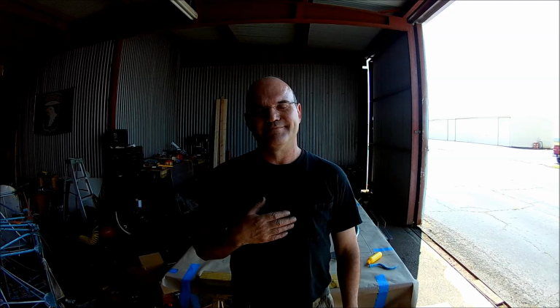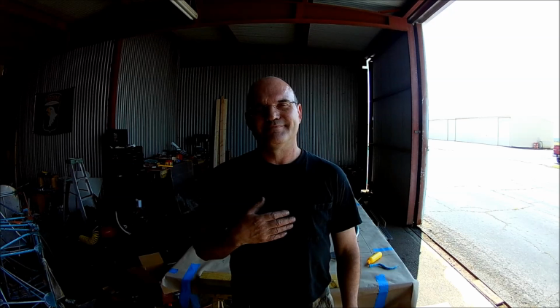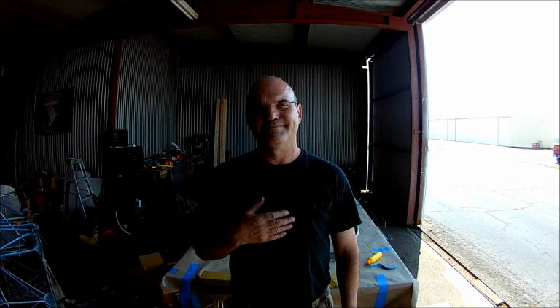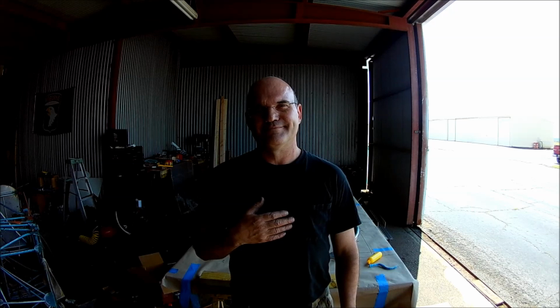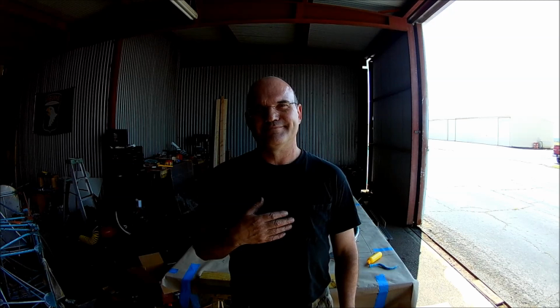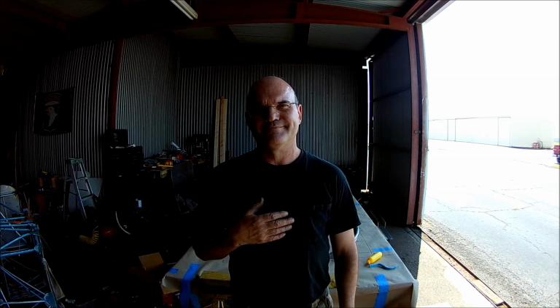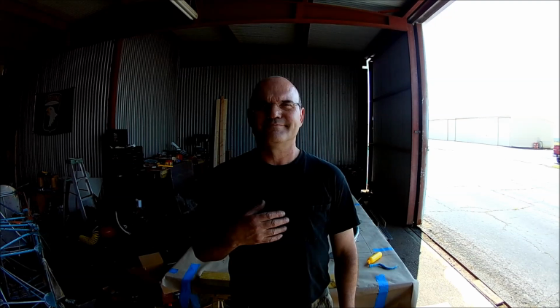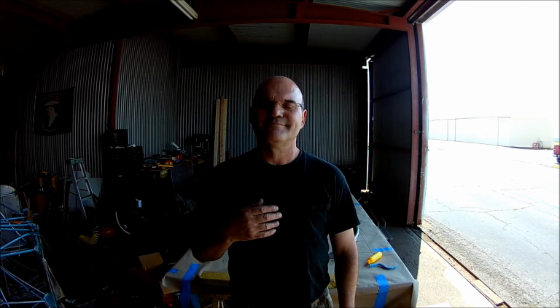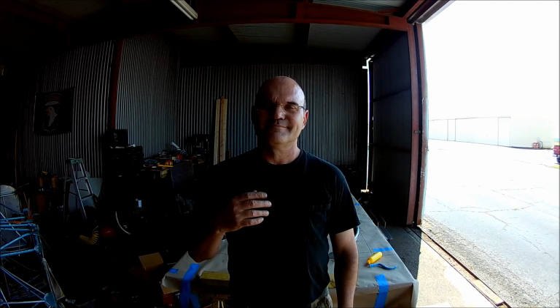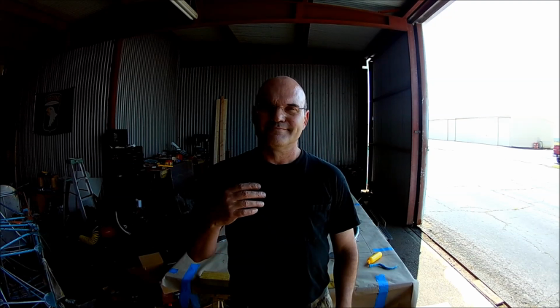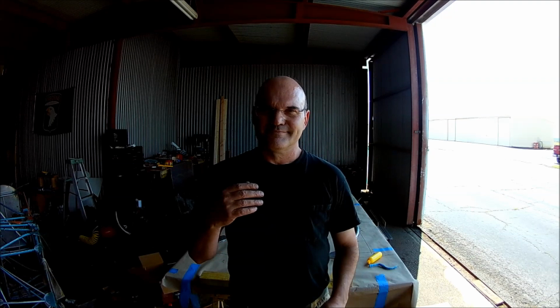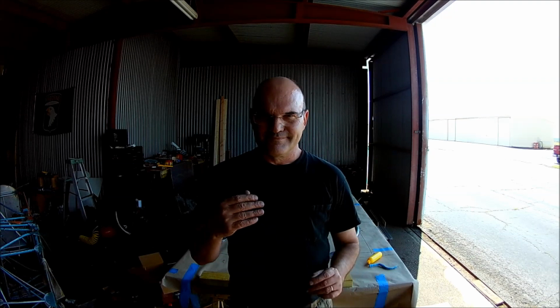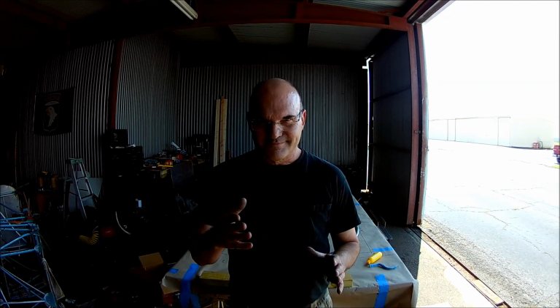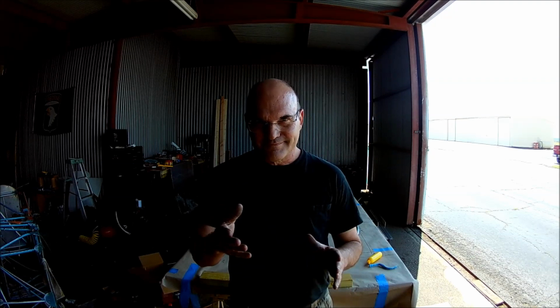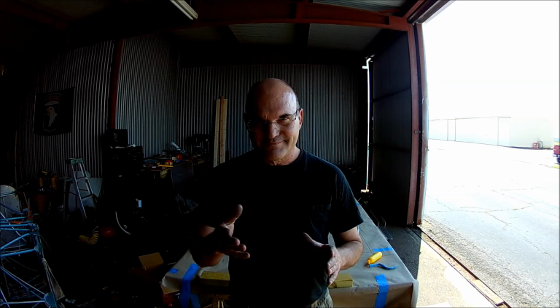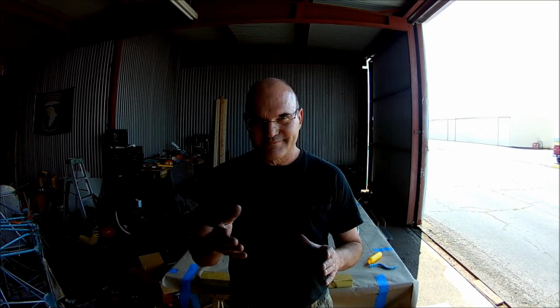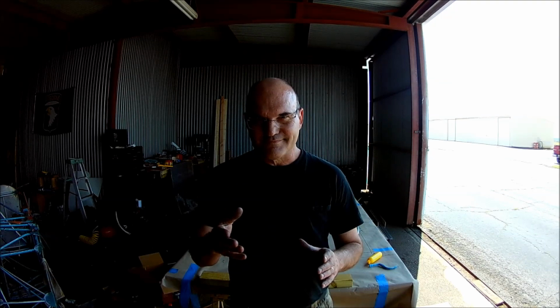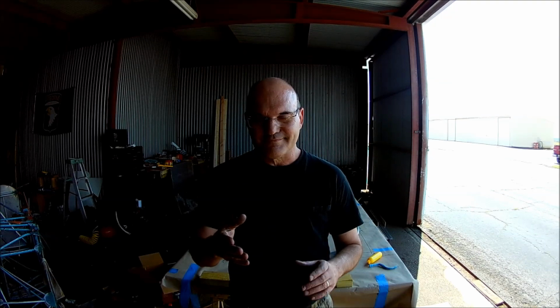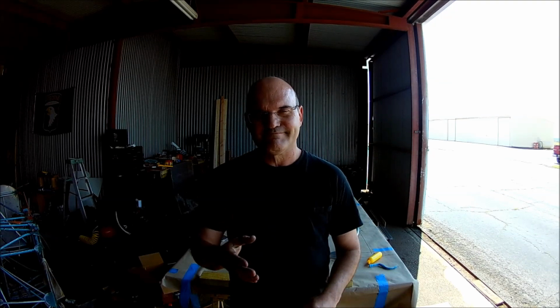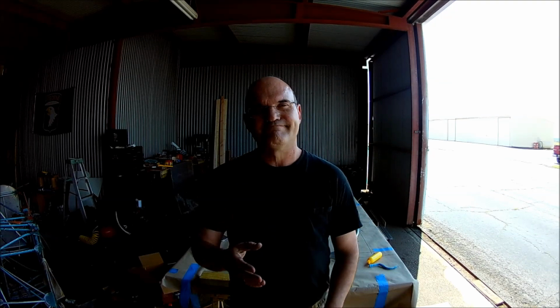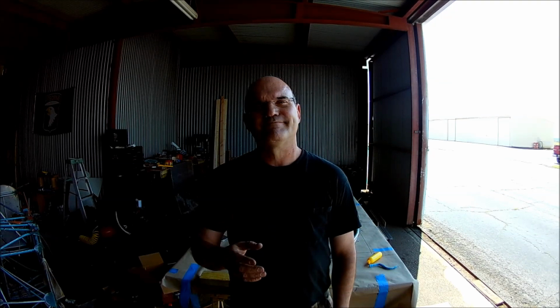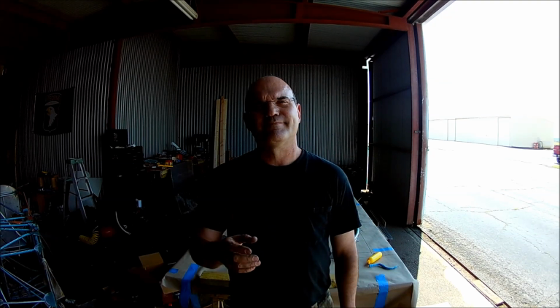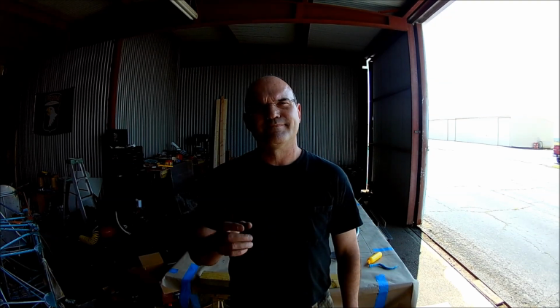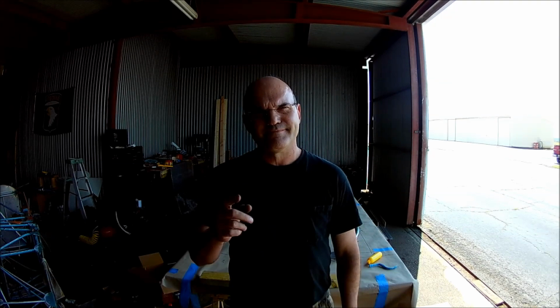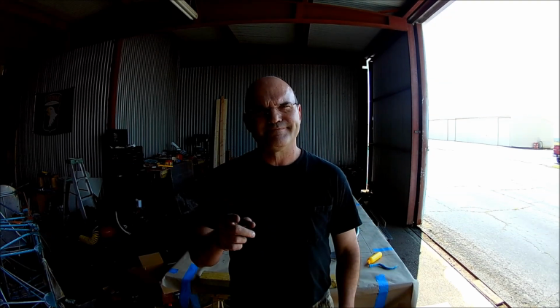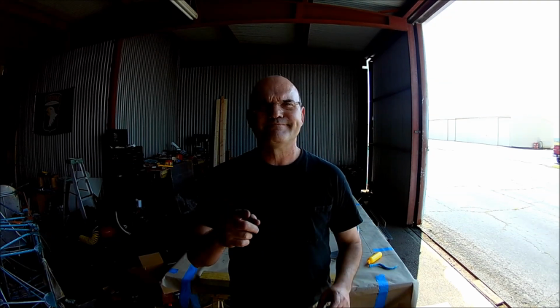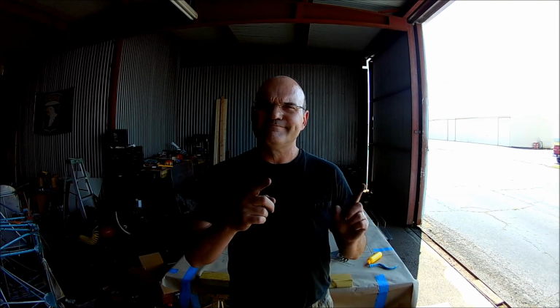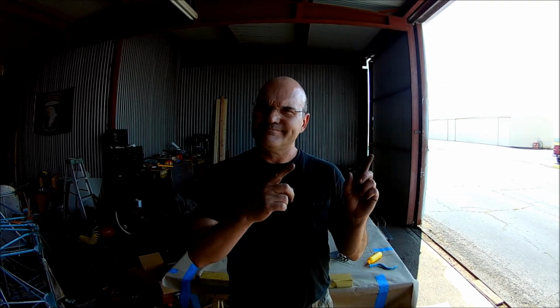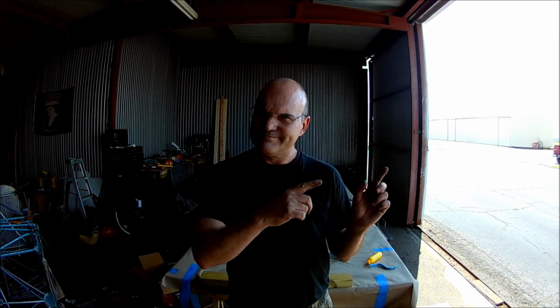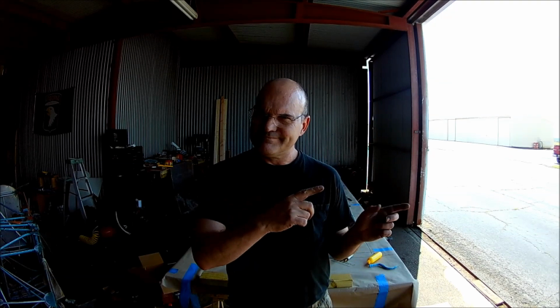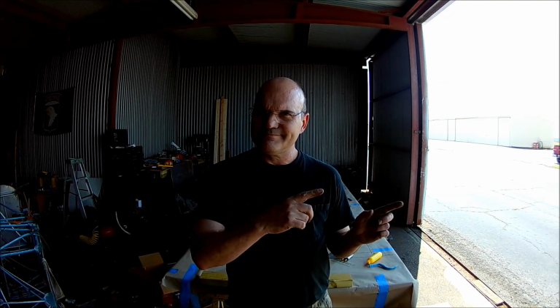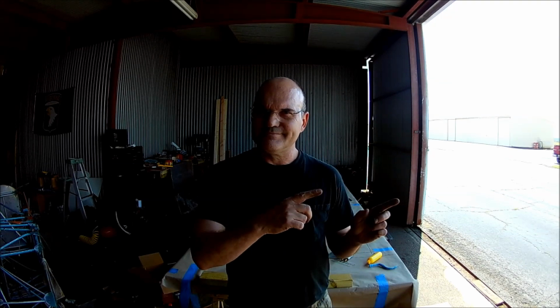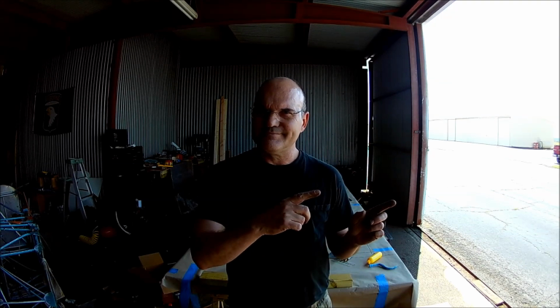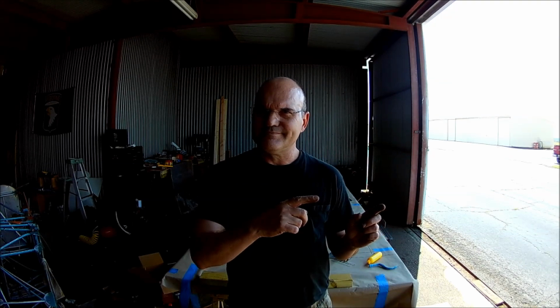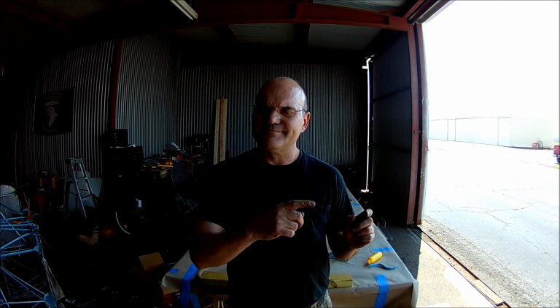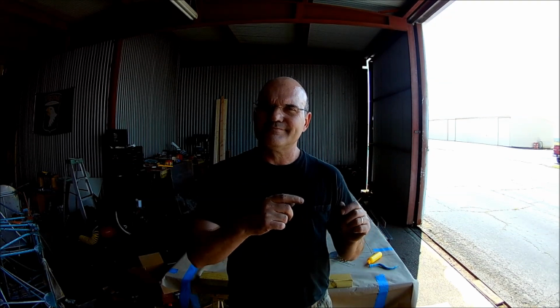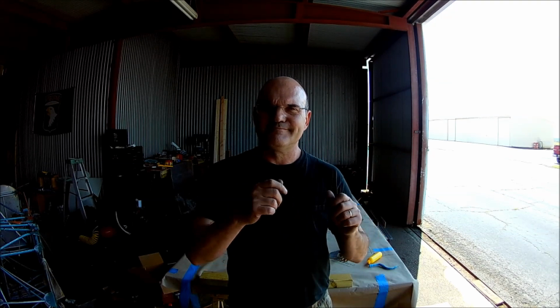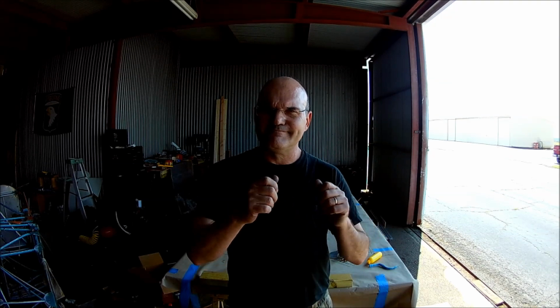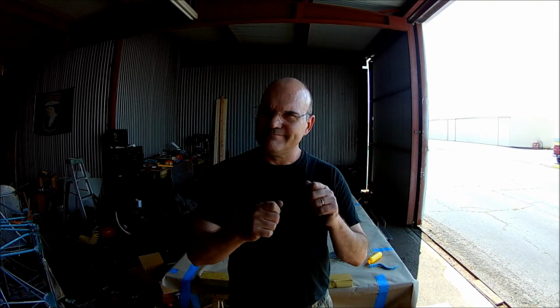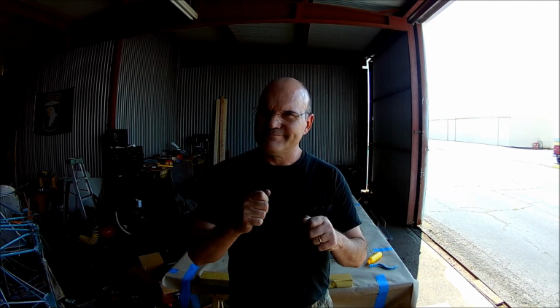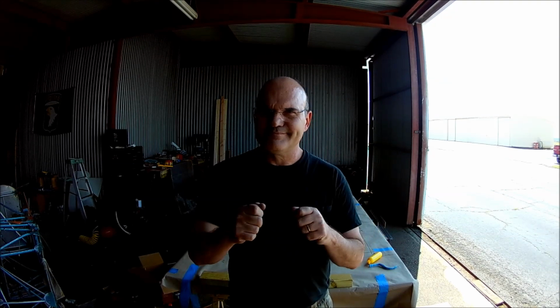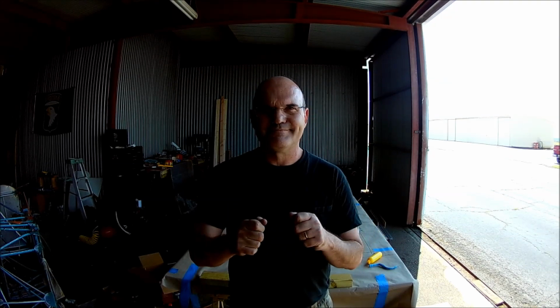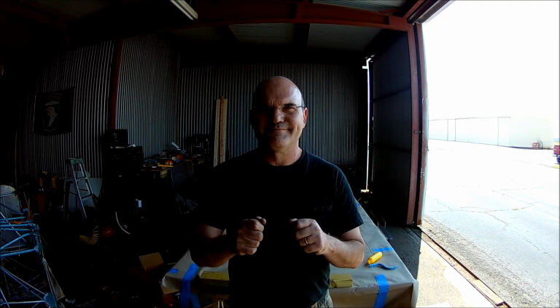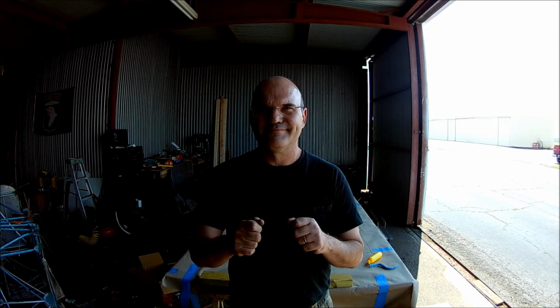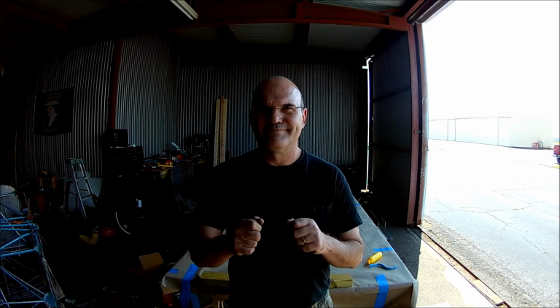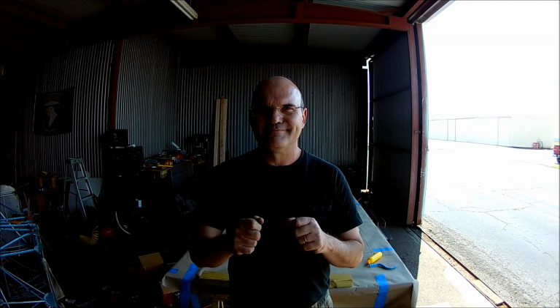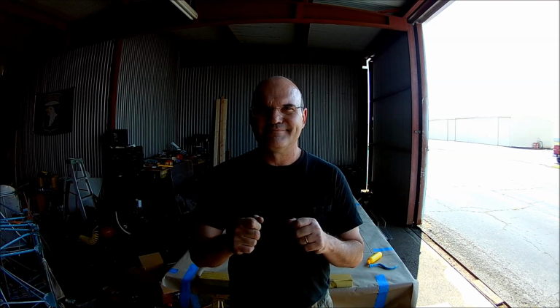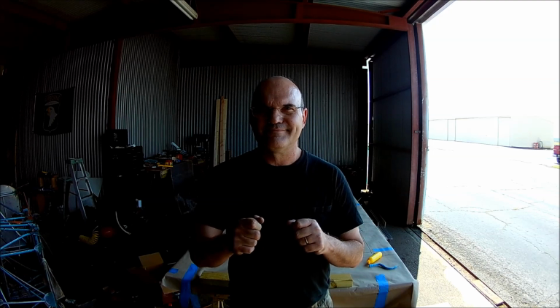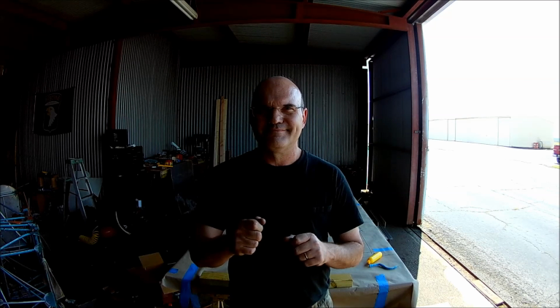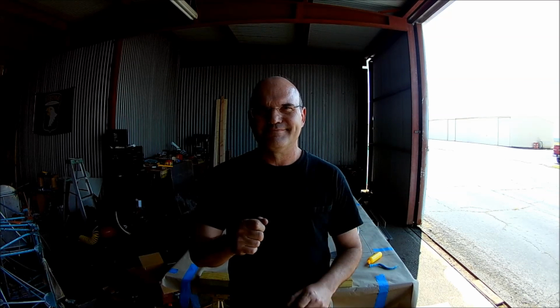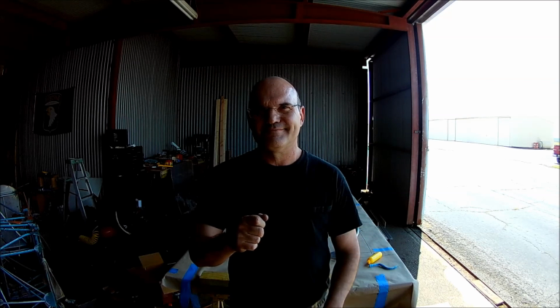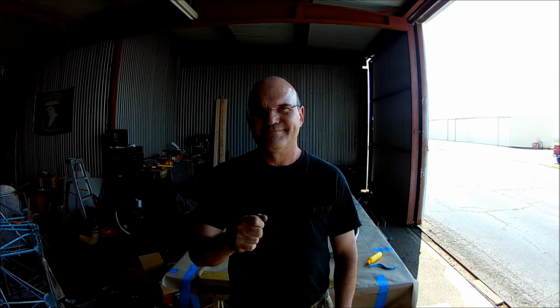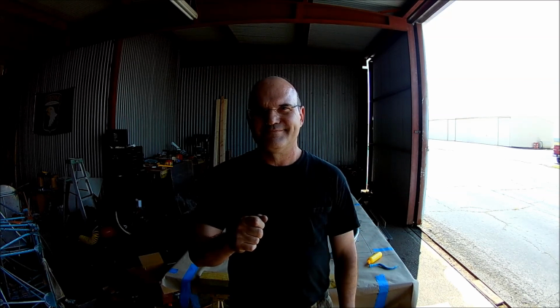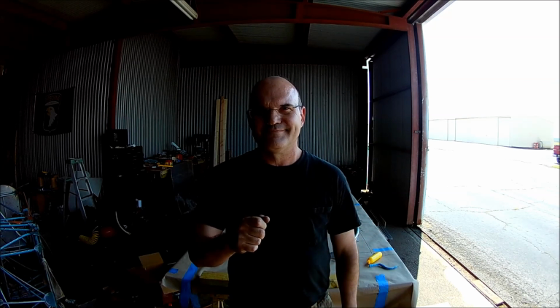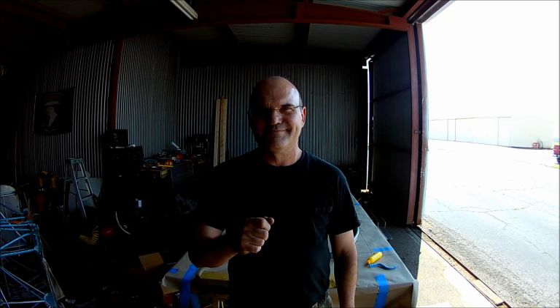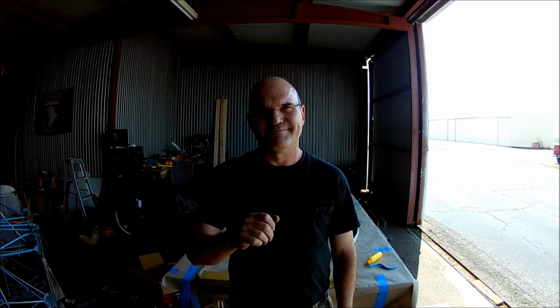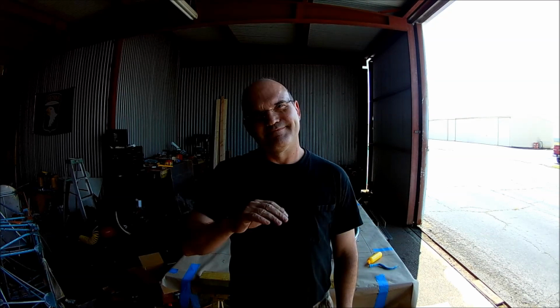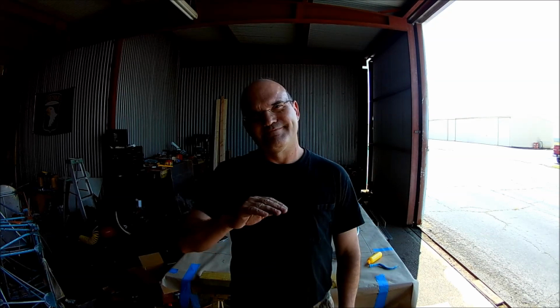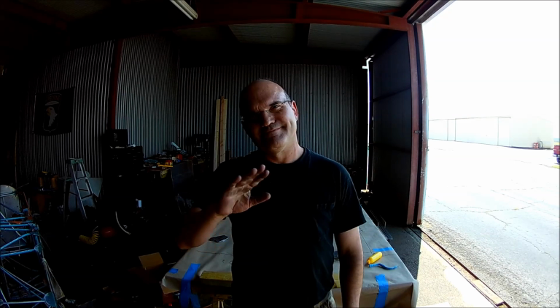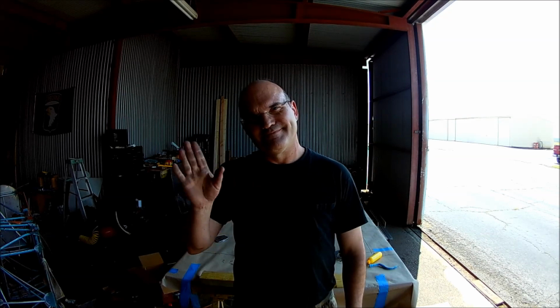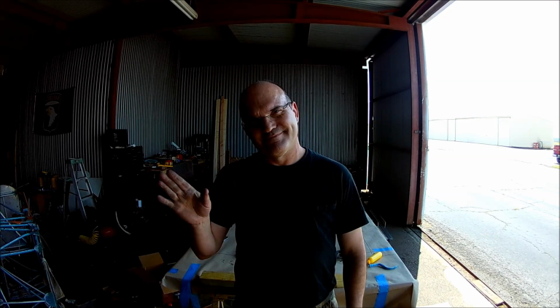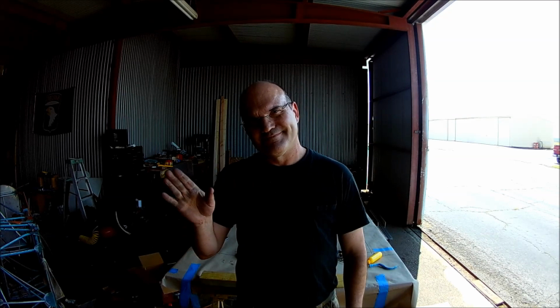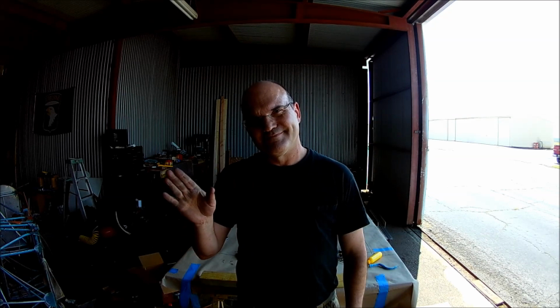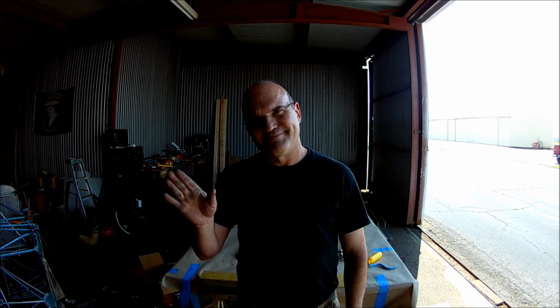We got this done, got it all drawn out, got the longerons bent. Next up is to bend, cope, and put everything together and put some rivets in. The fuselage is starting to come together. I want to say a big thanks to Mike and you and everybody else for sticking along. Bye!